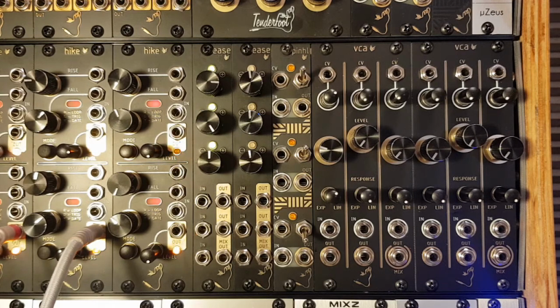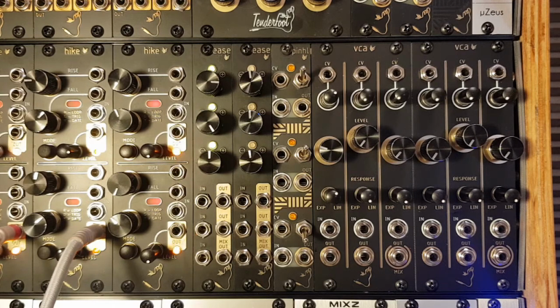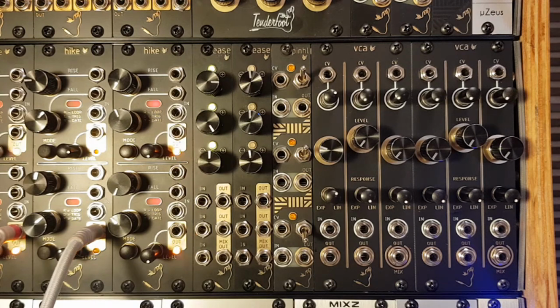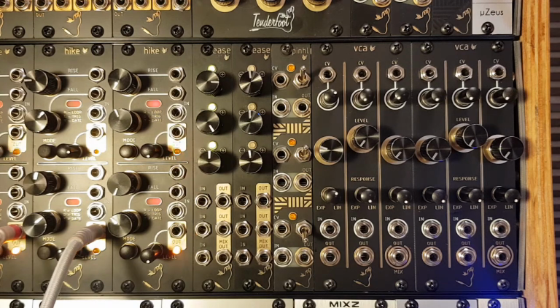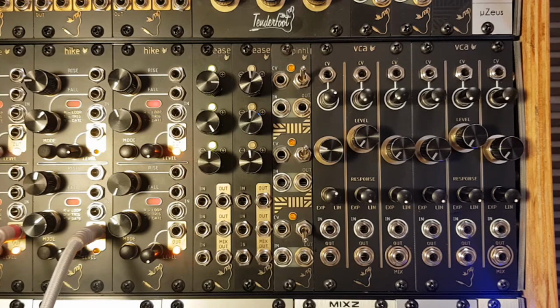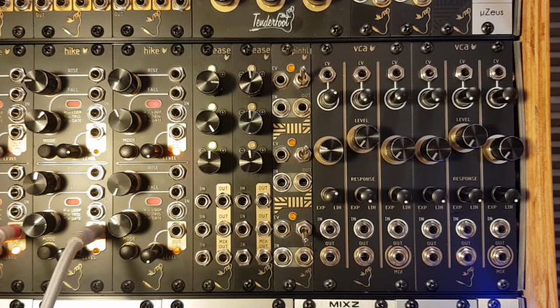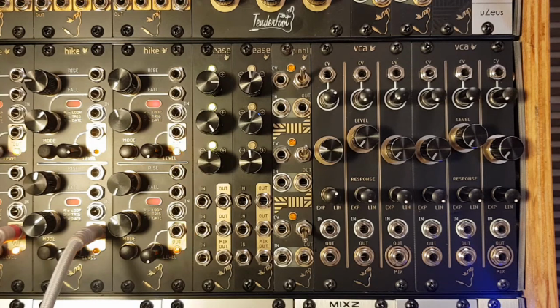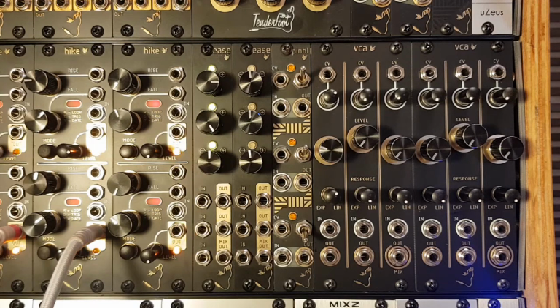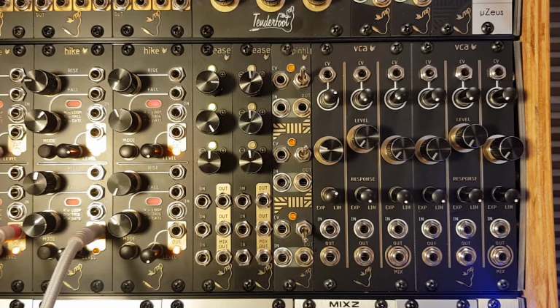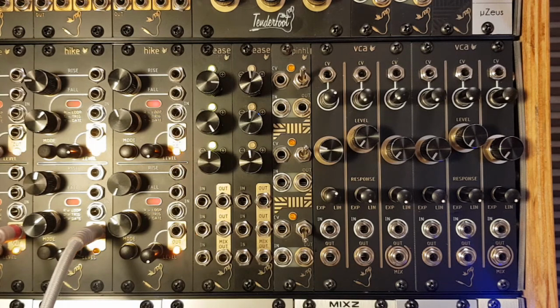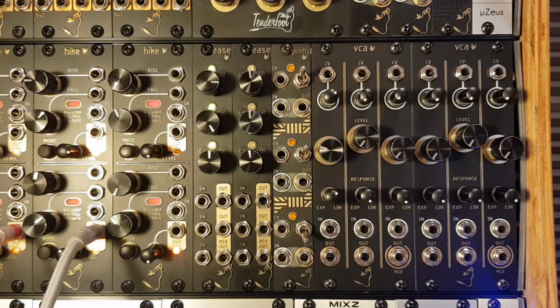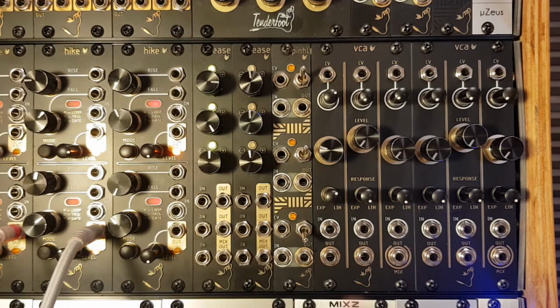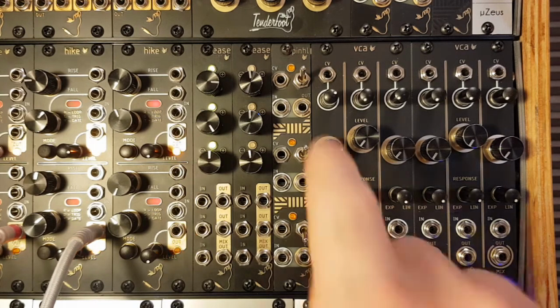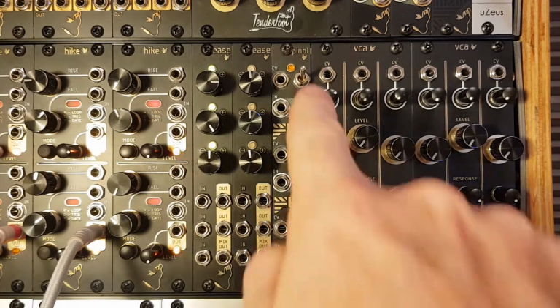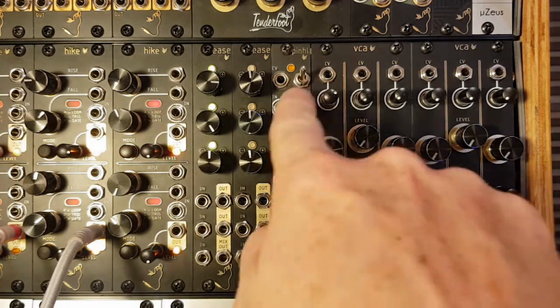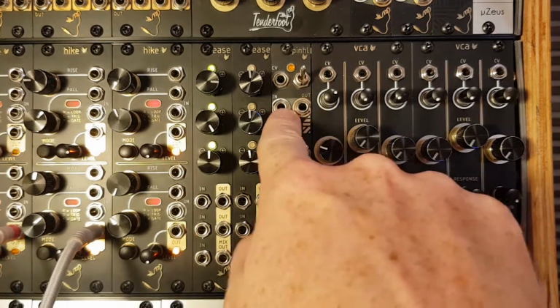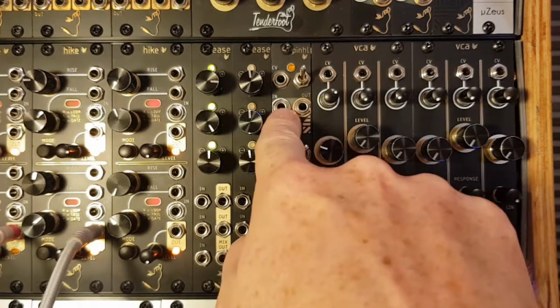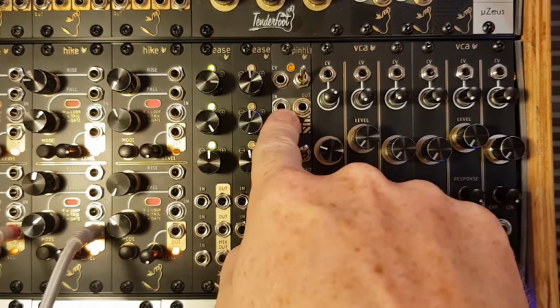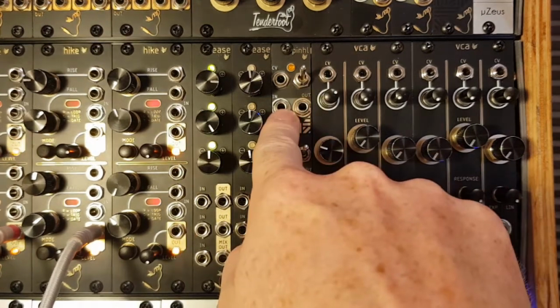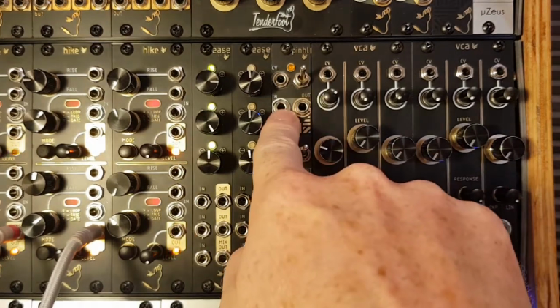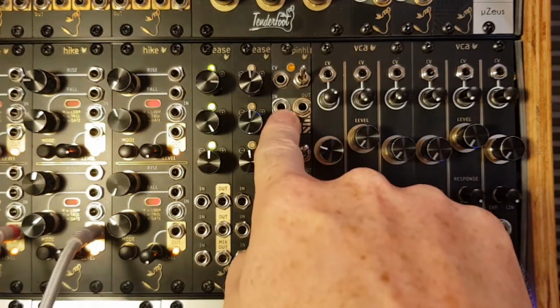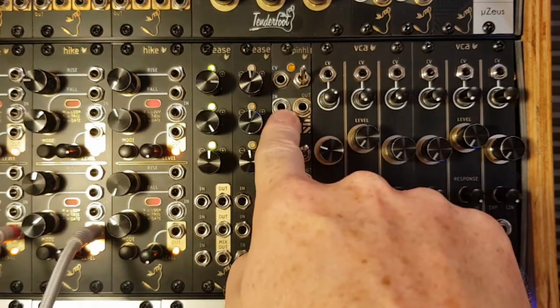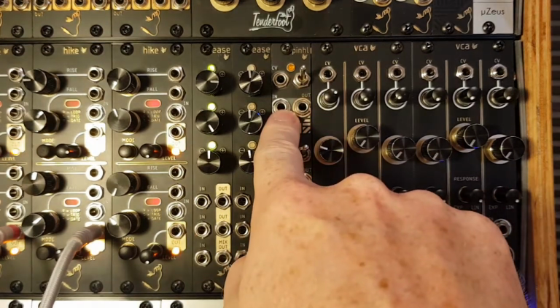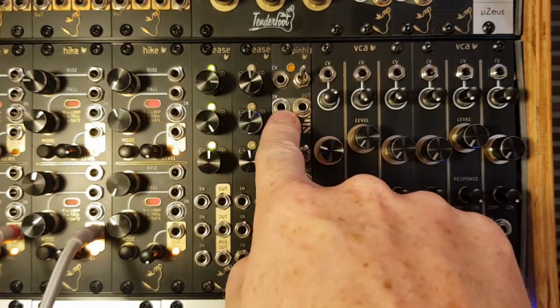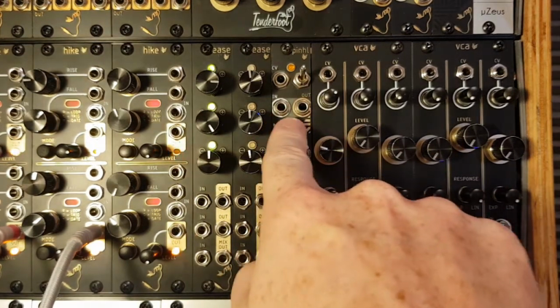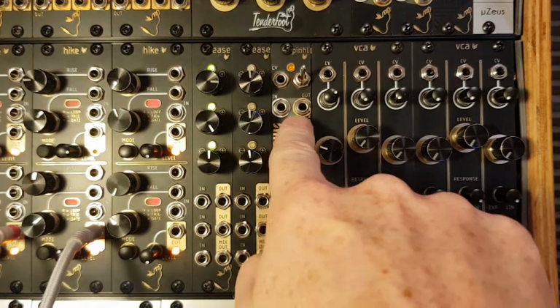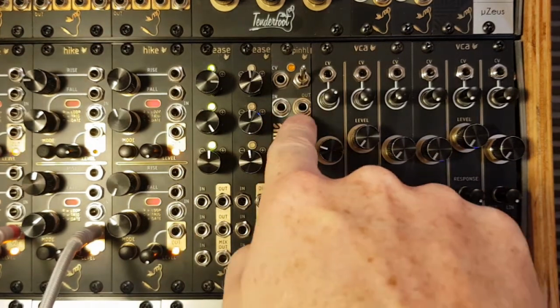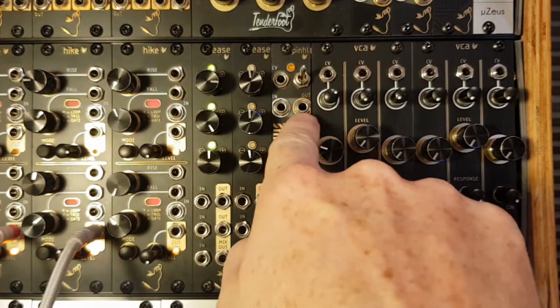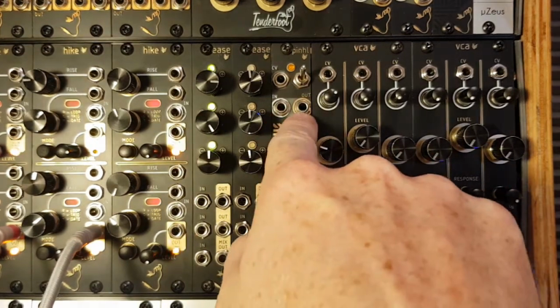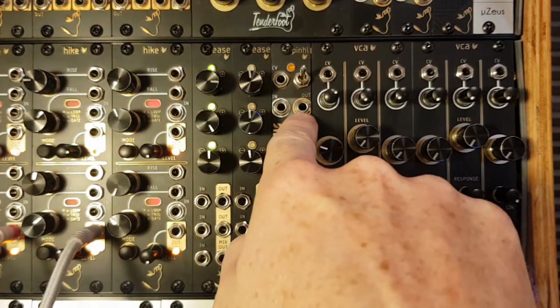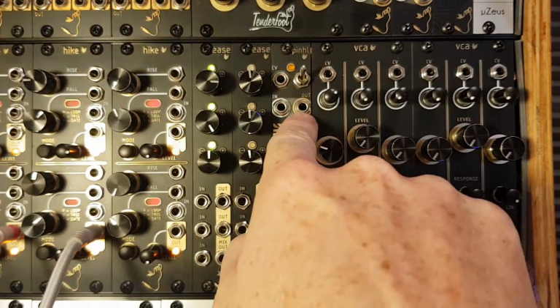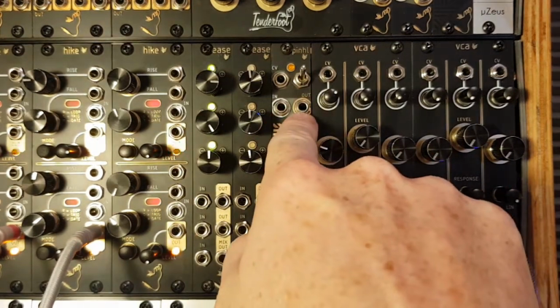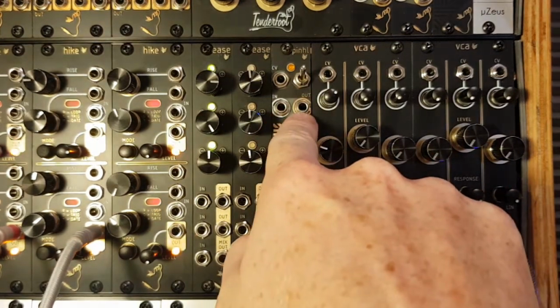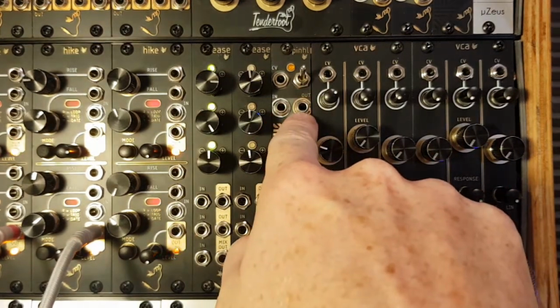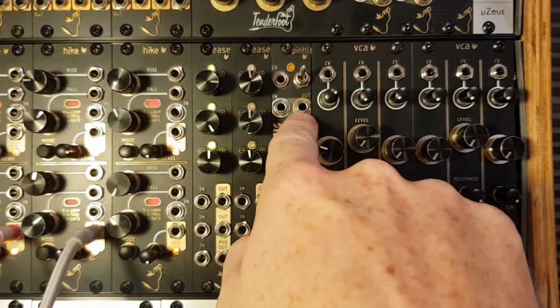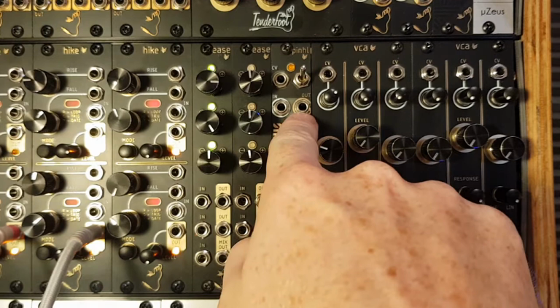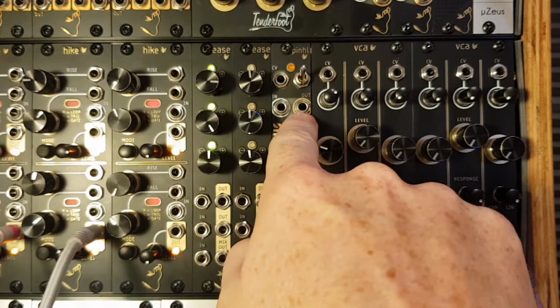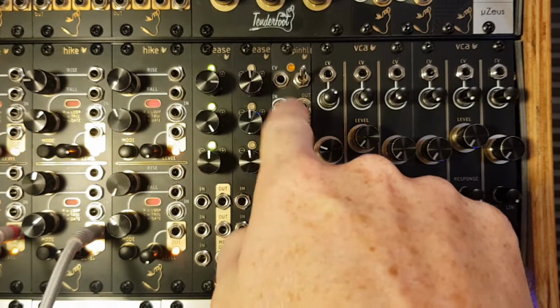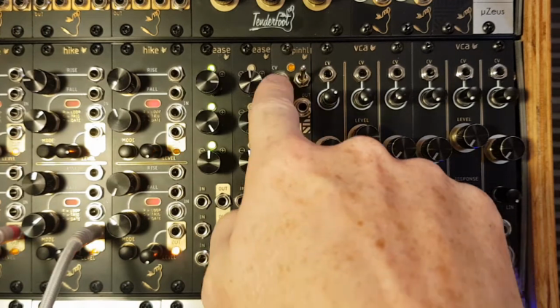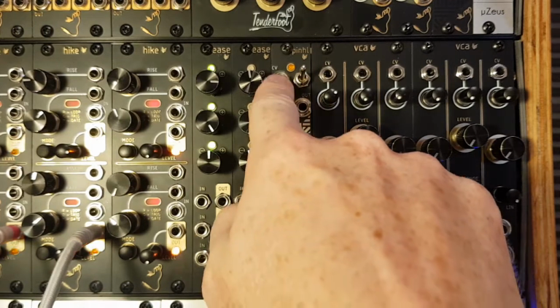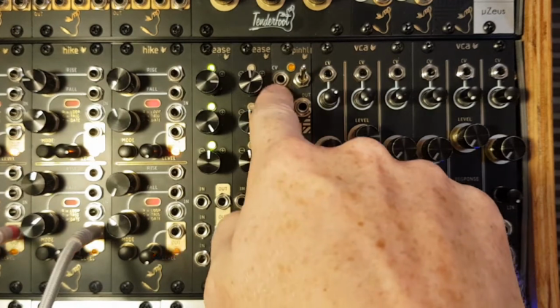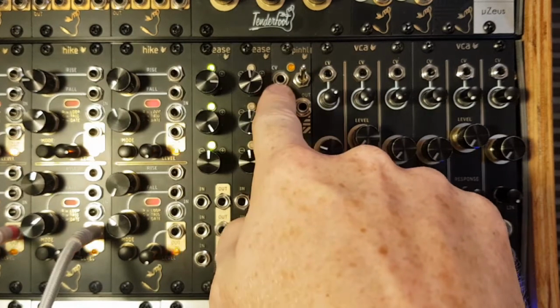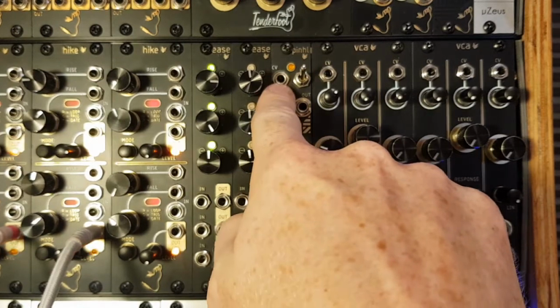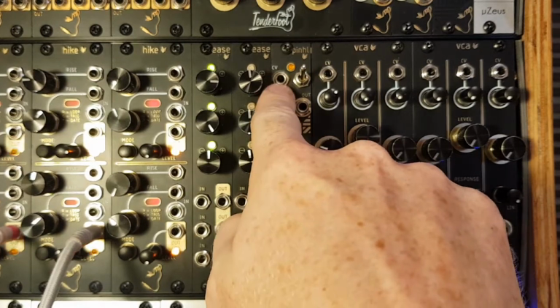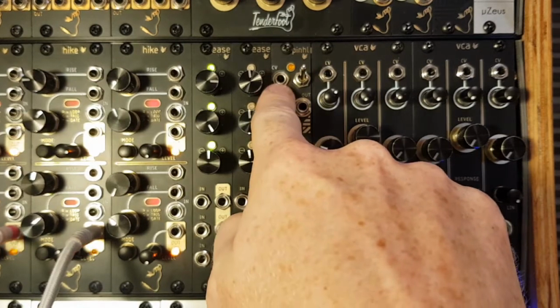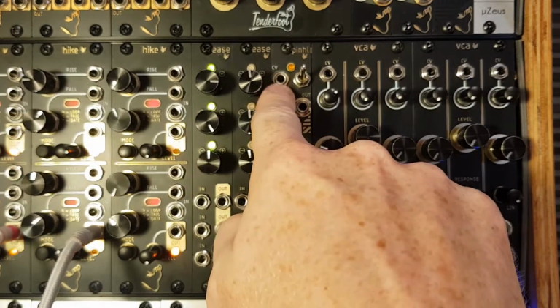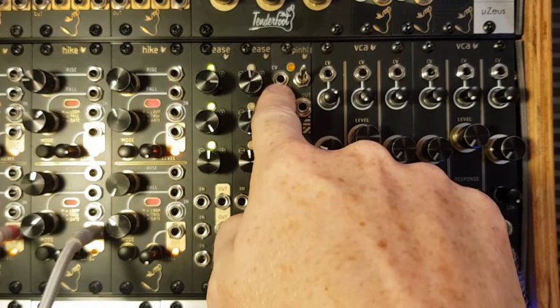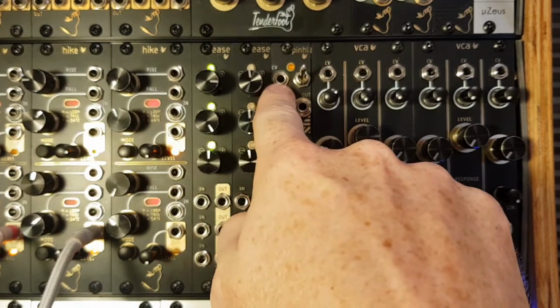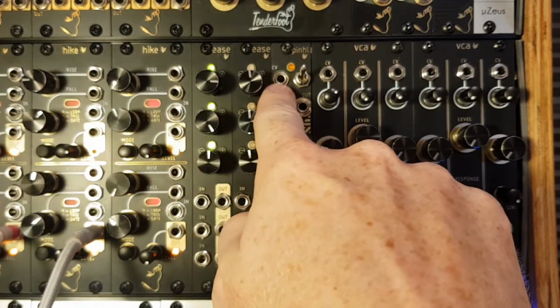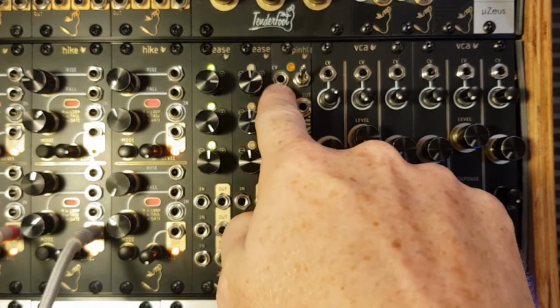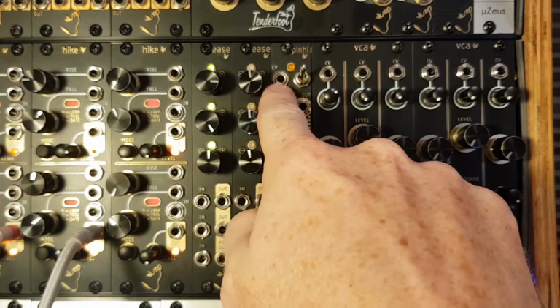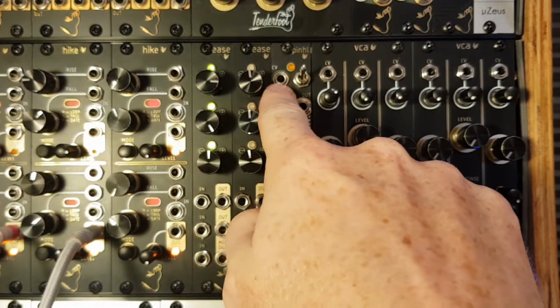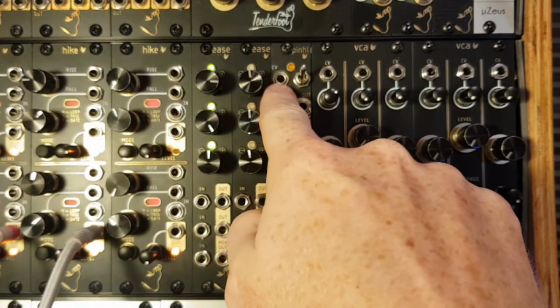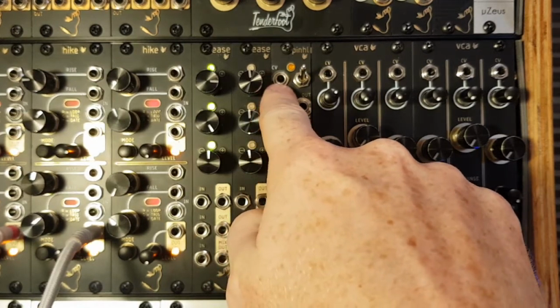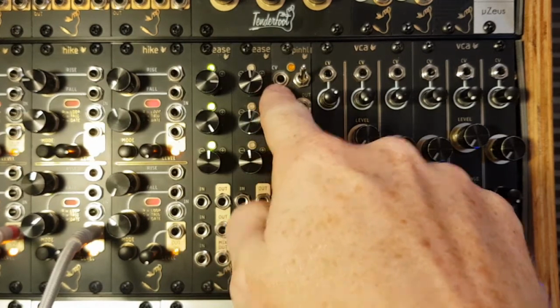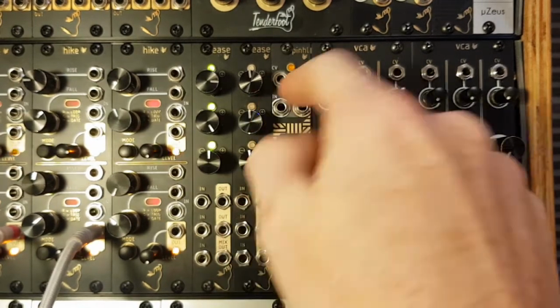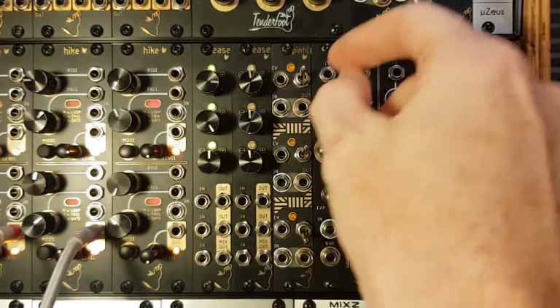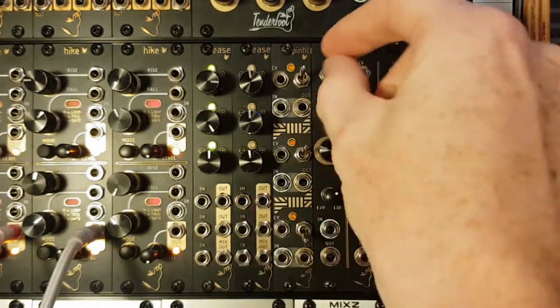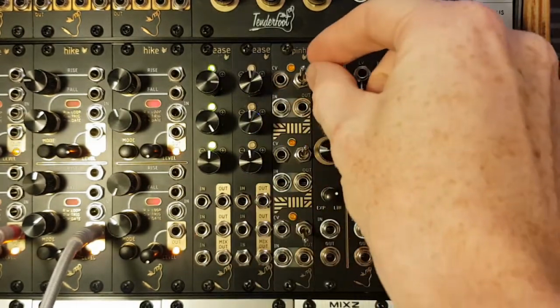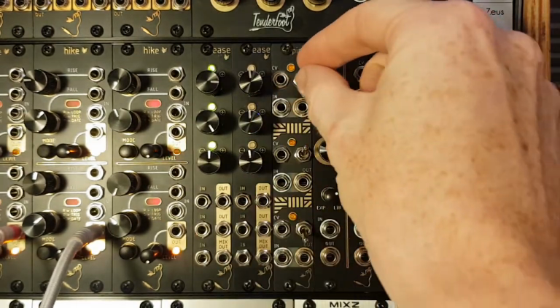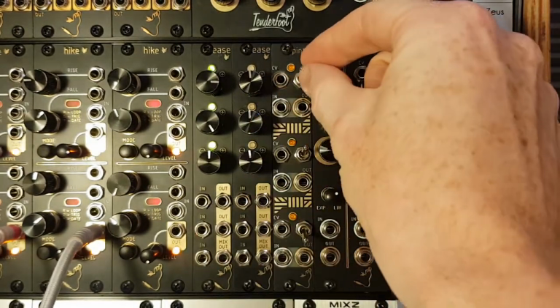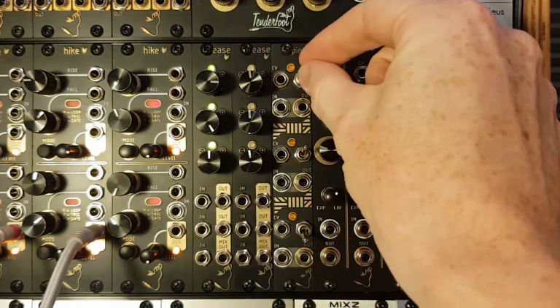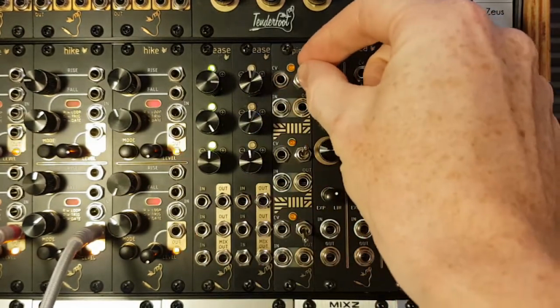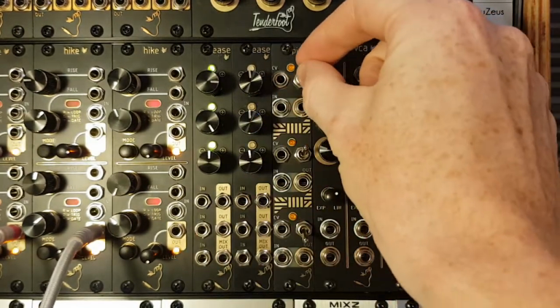Each channel has an audio input, an audio output, a trigger or CV input, and a filter selection switch.